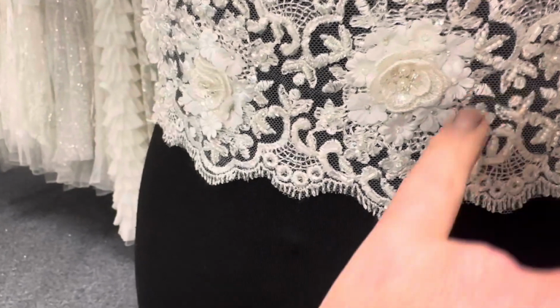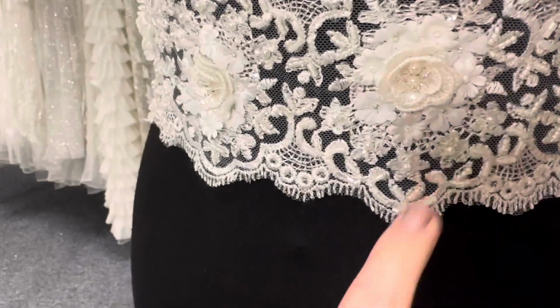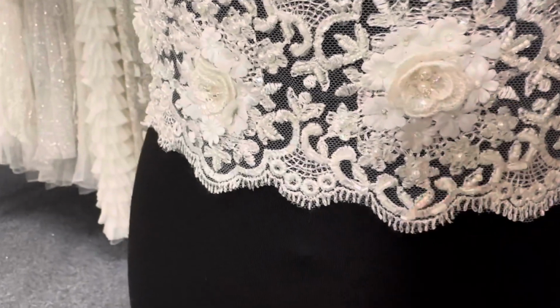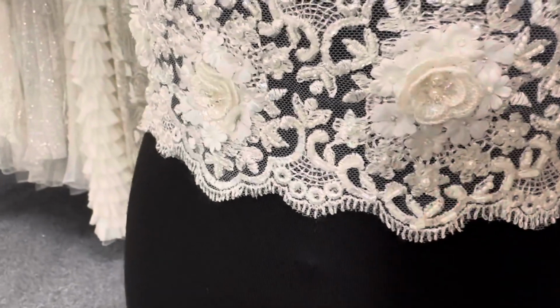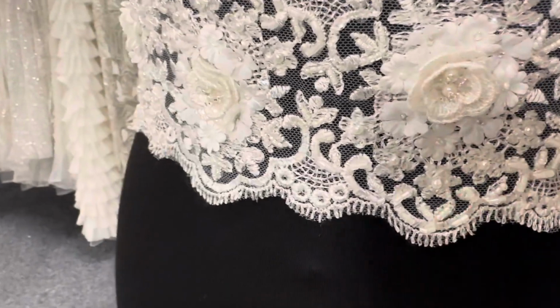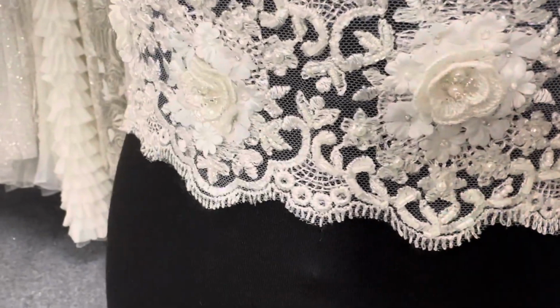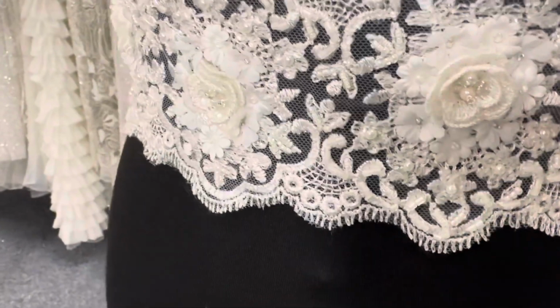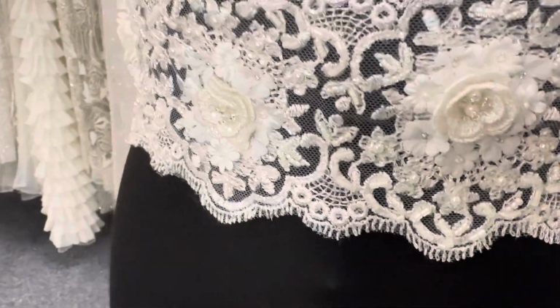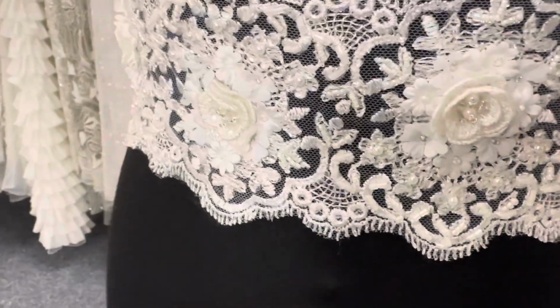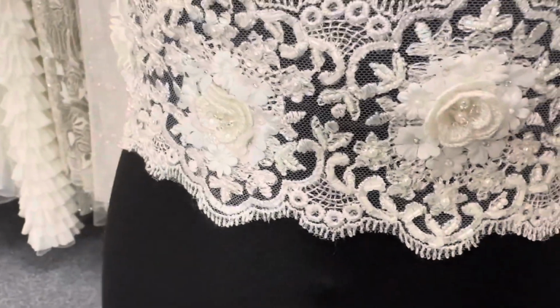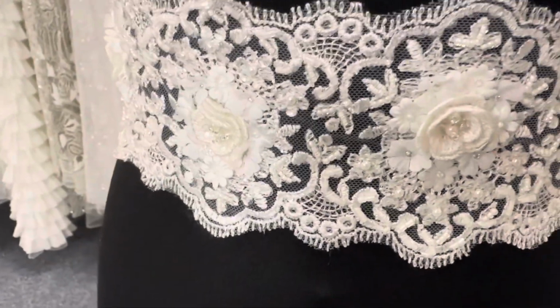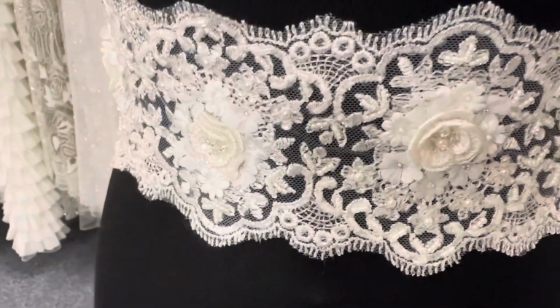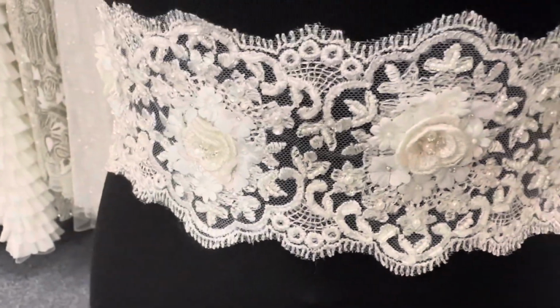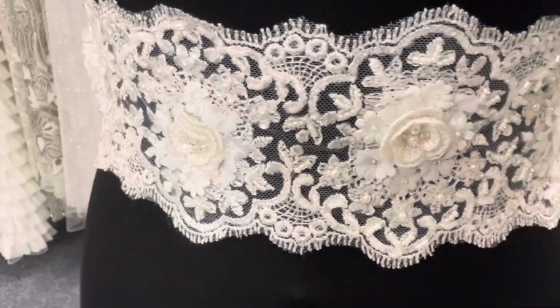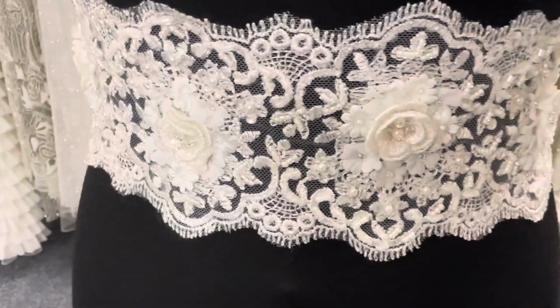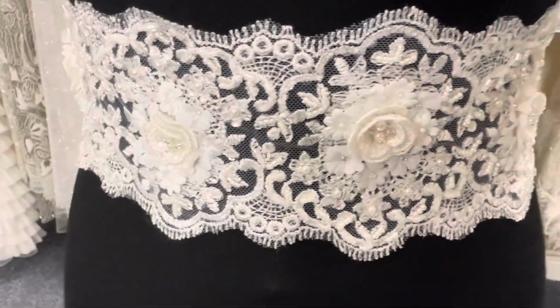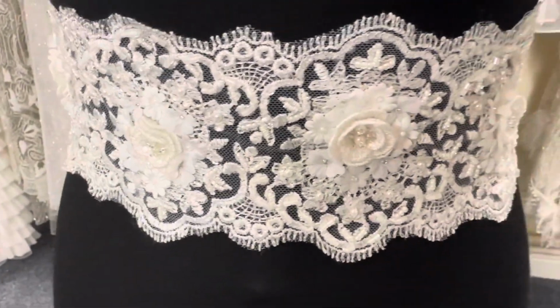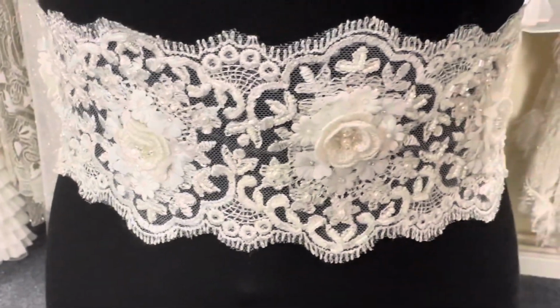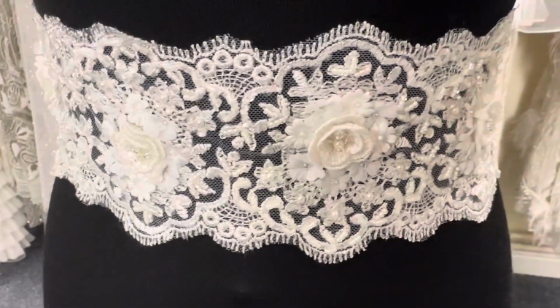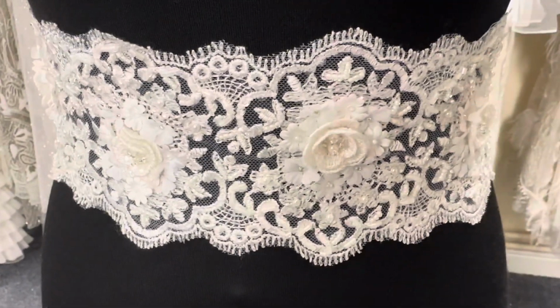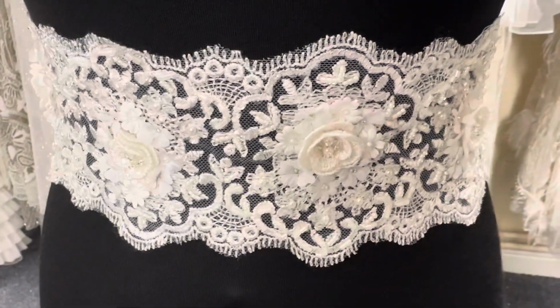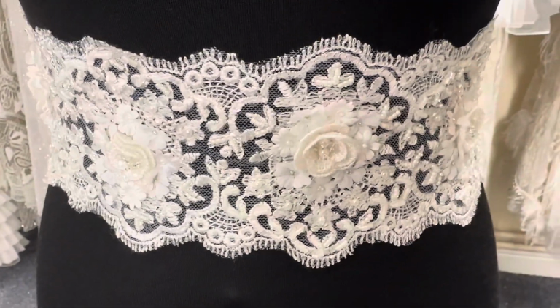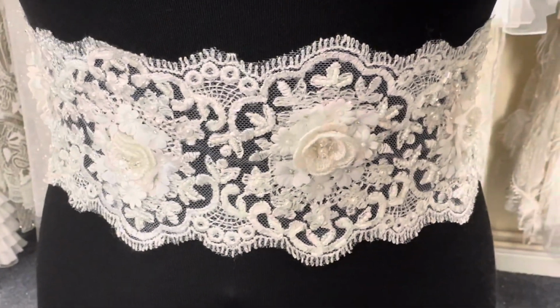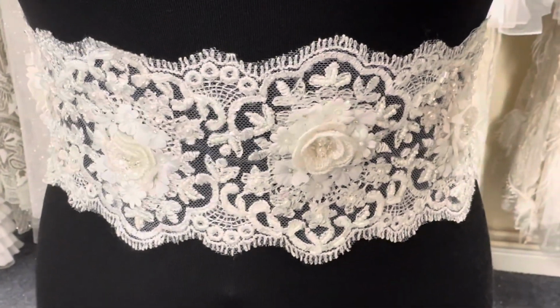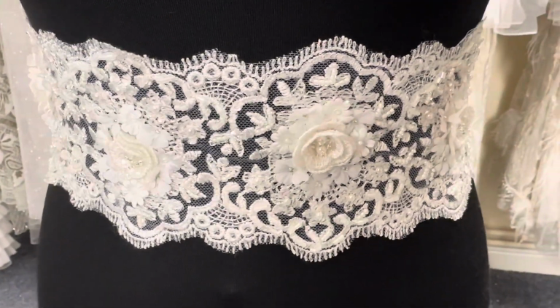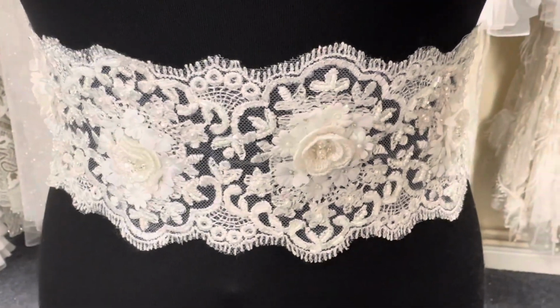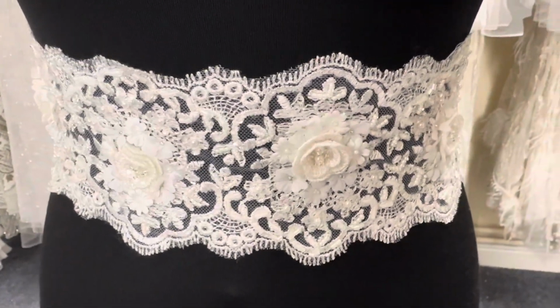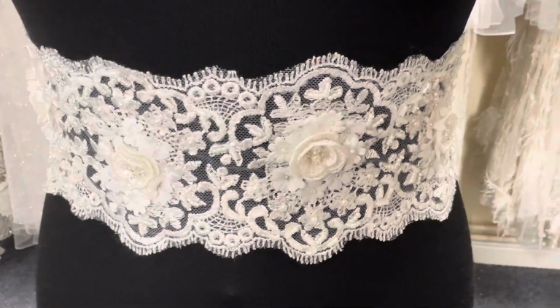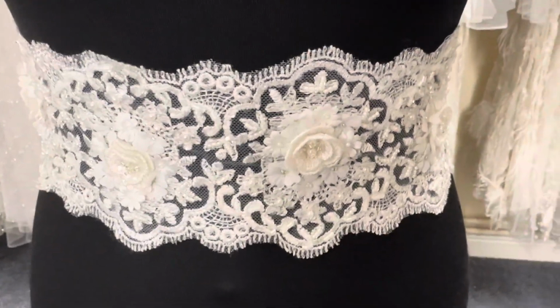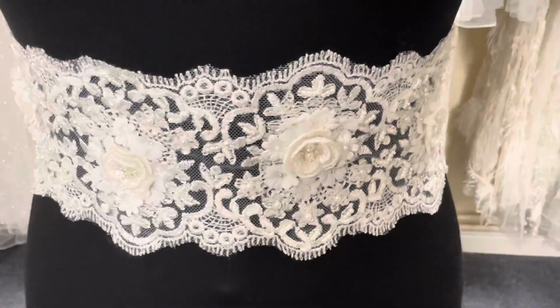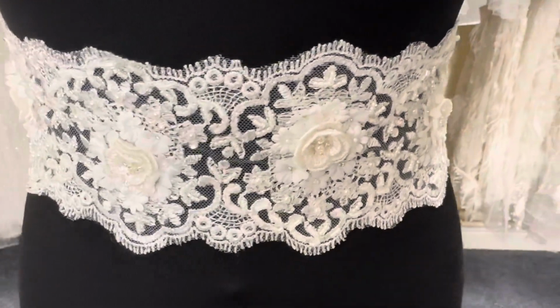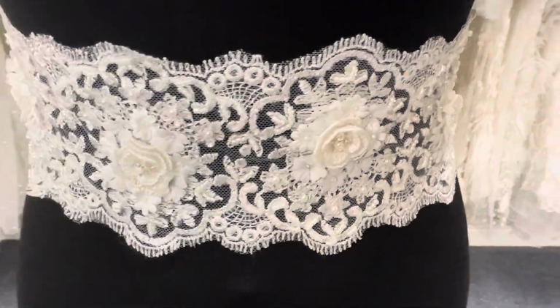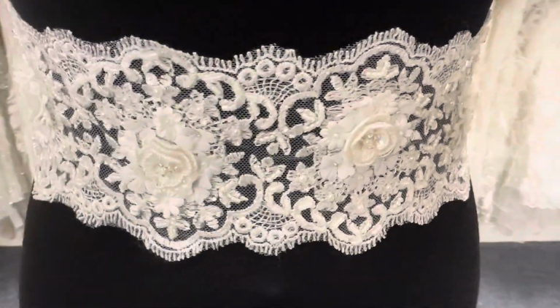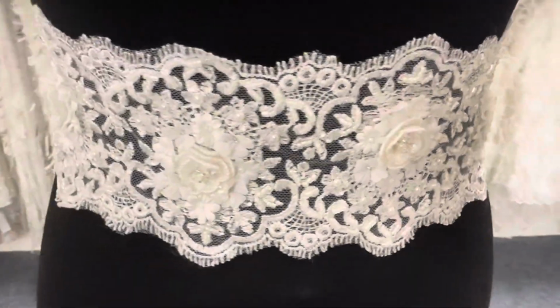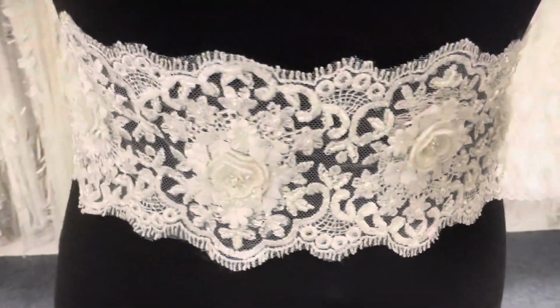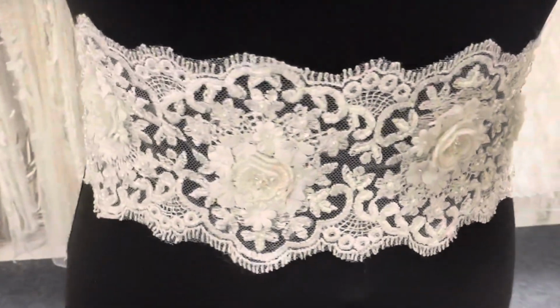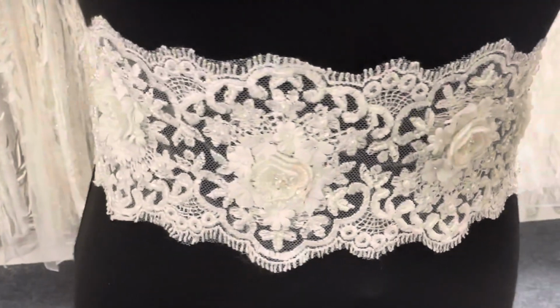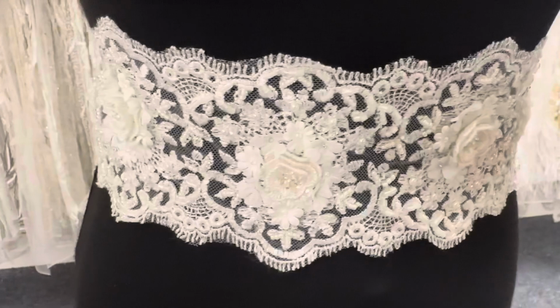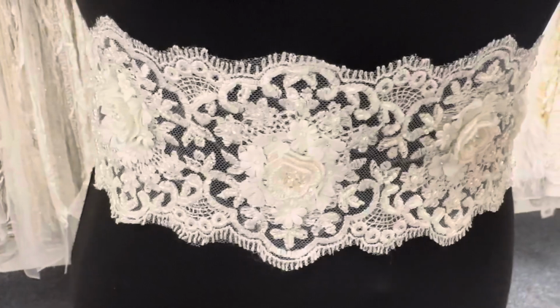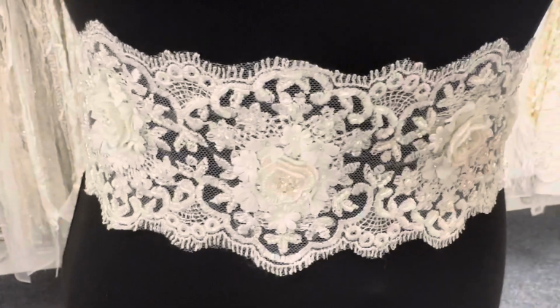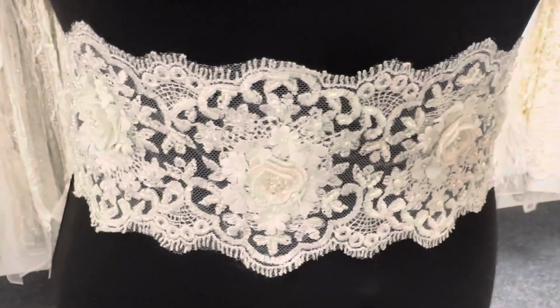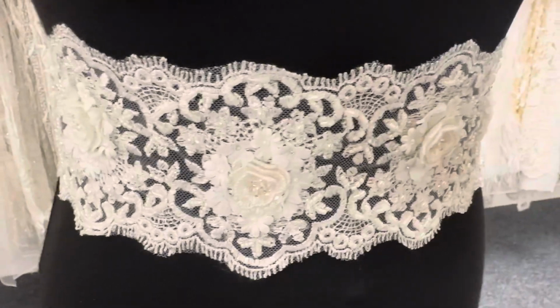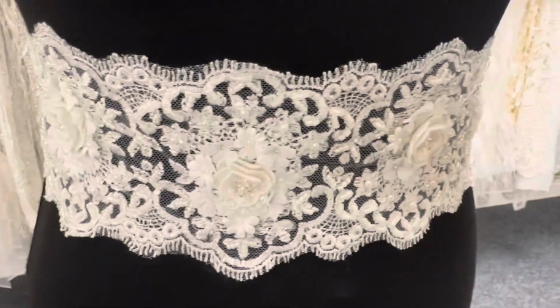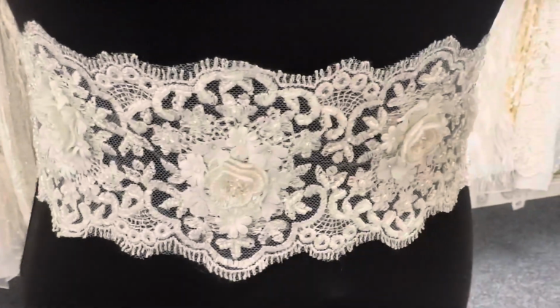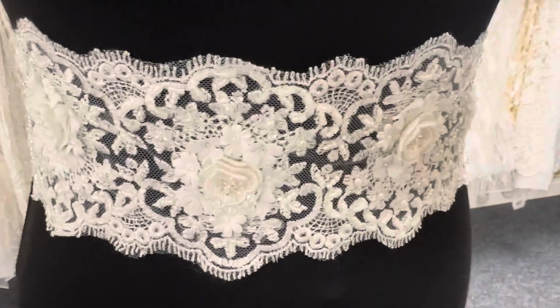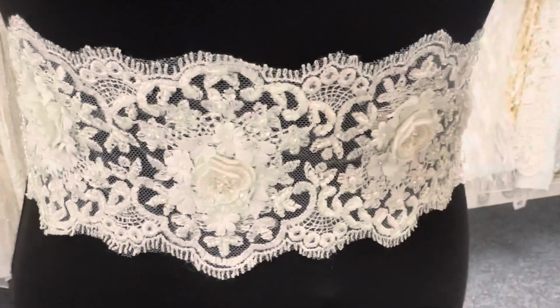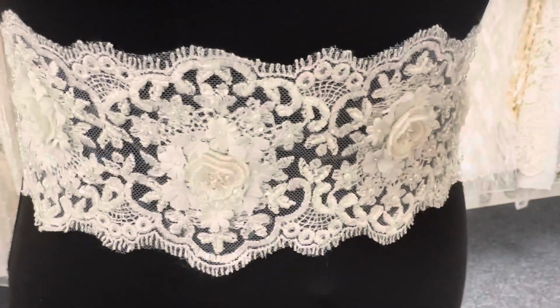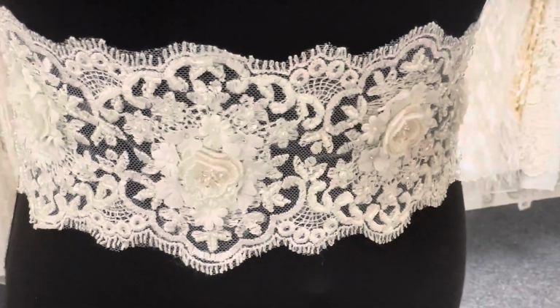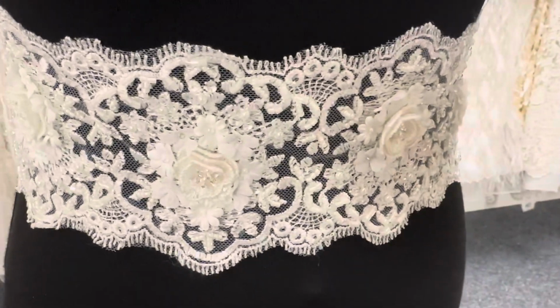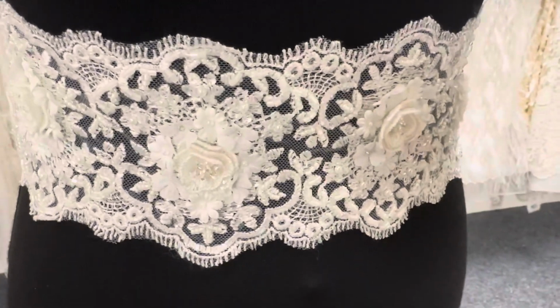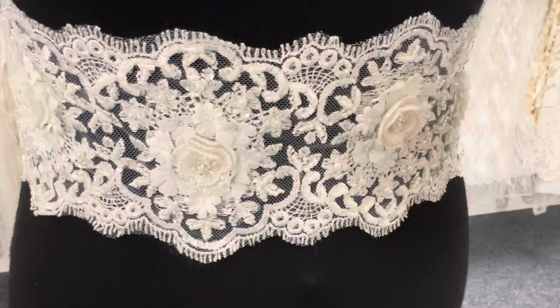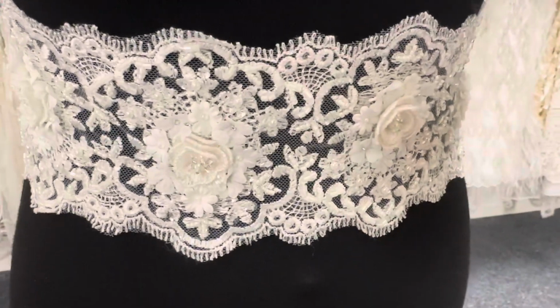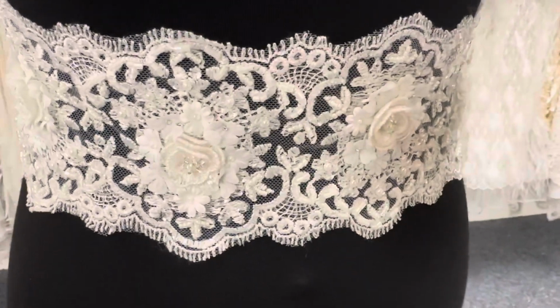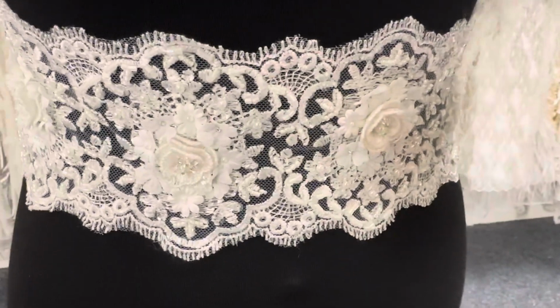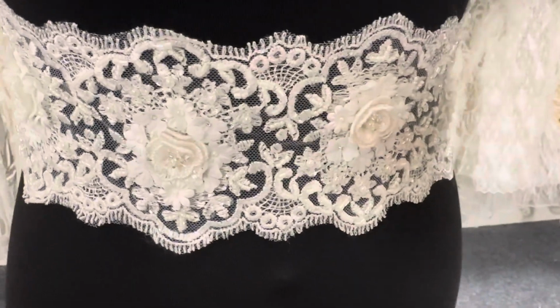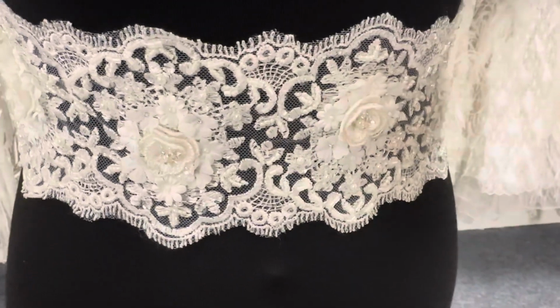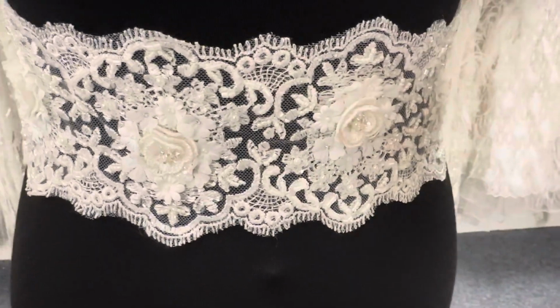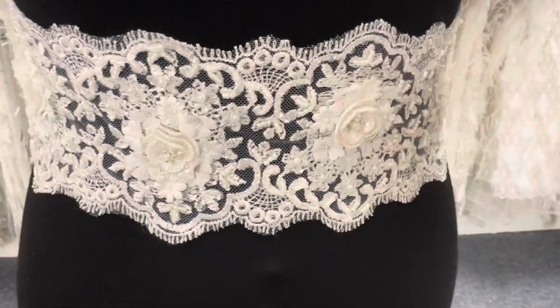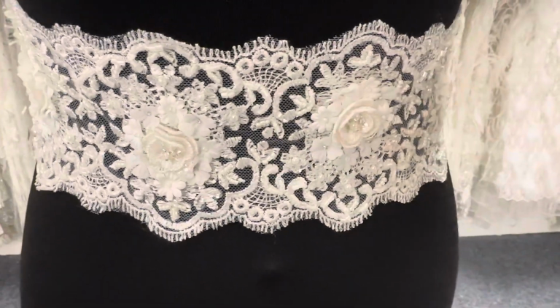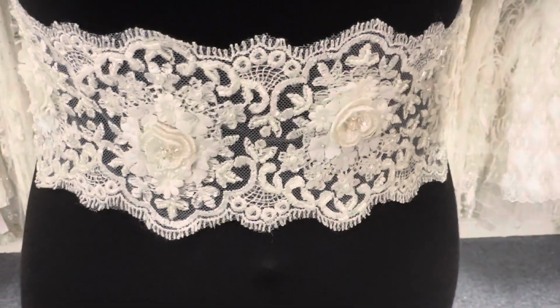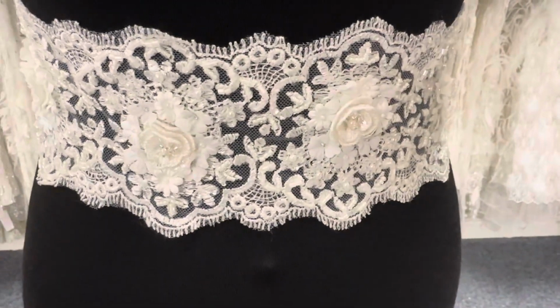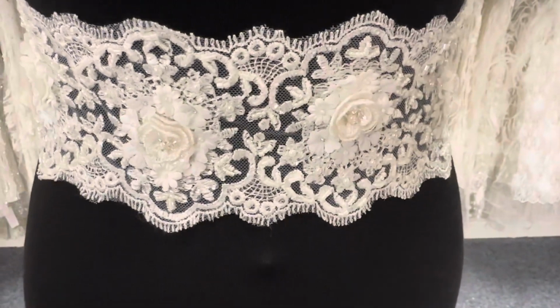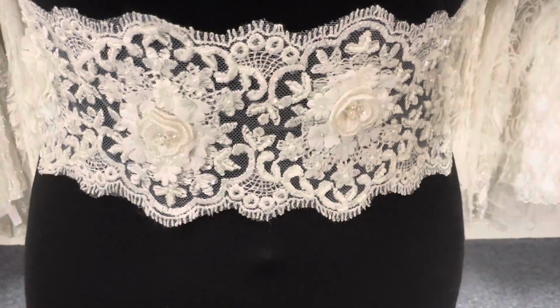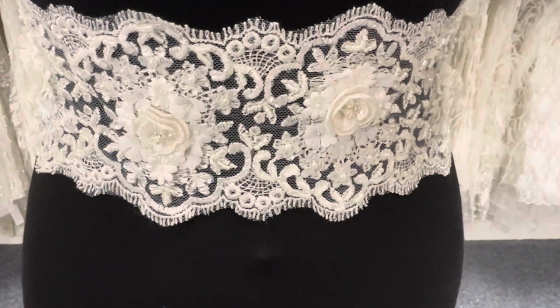It's very elegant, it's very eye-catching. A great addition to a range — this is an ivory lace trim called Clematis.